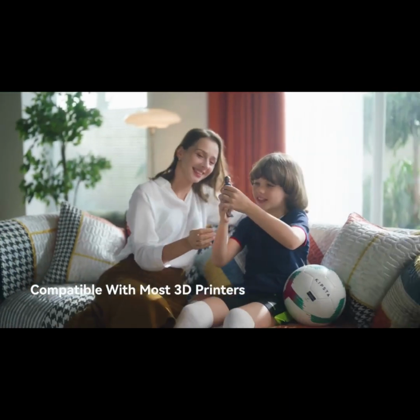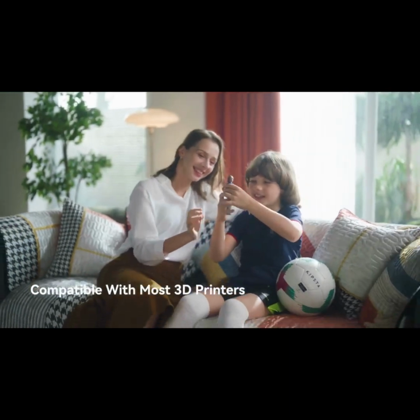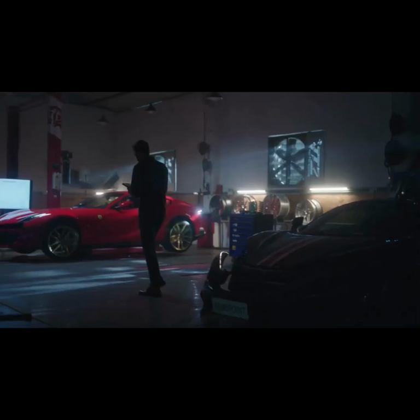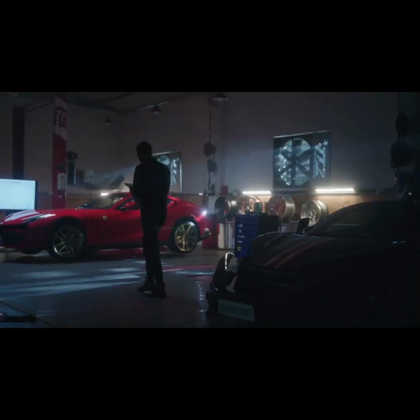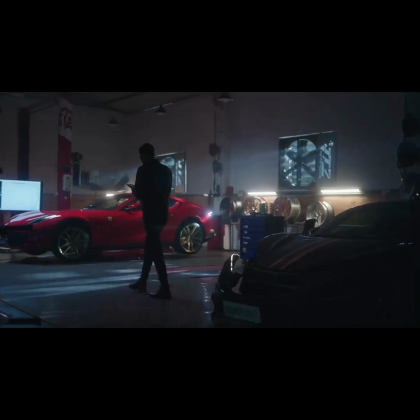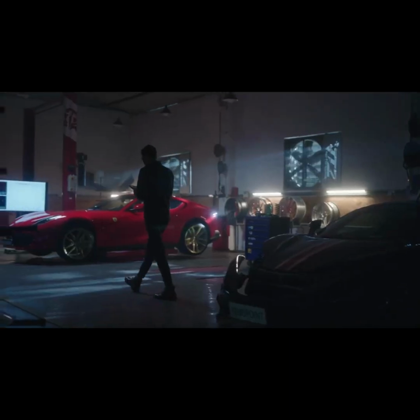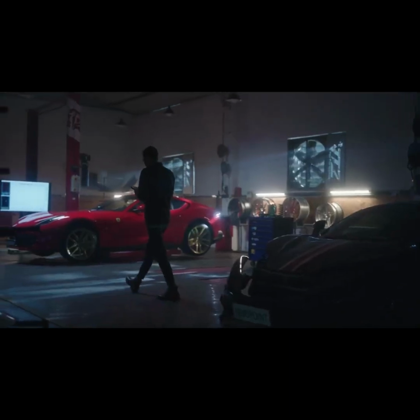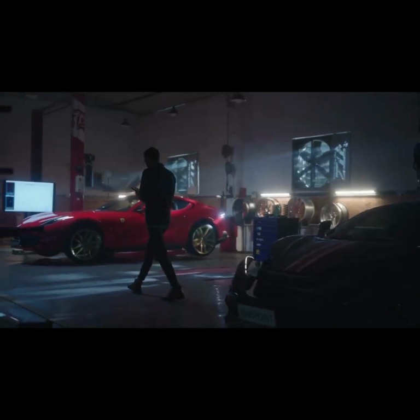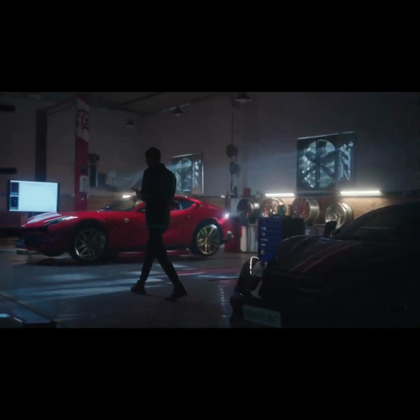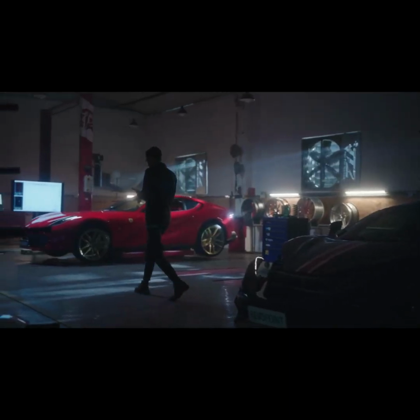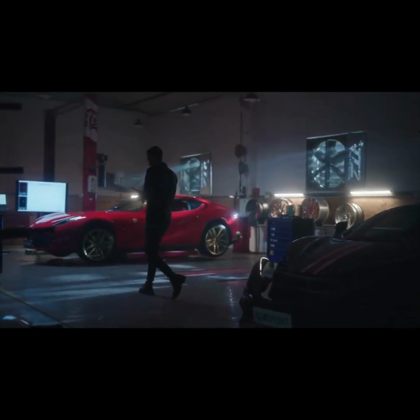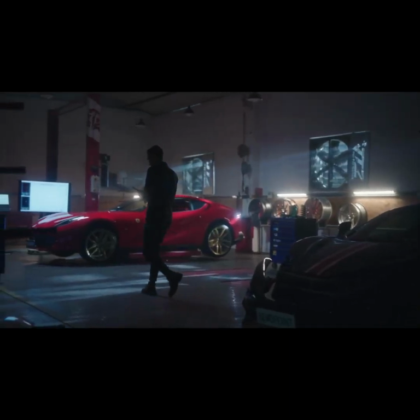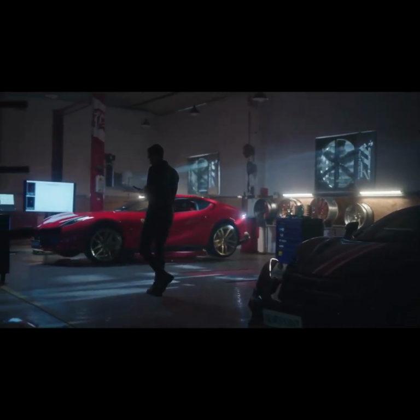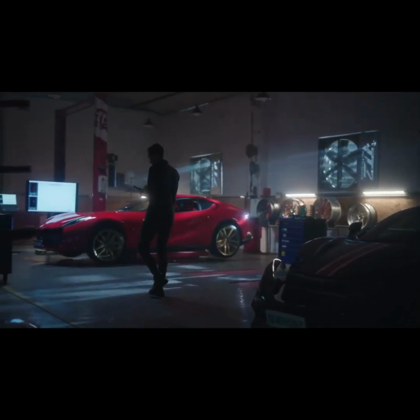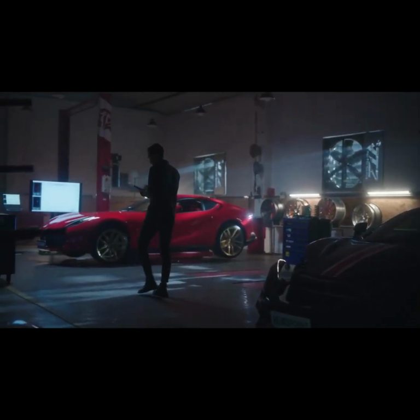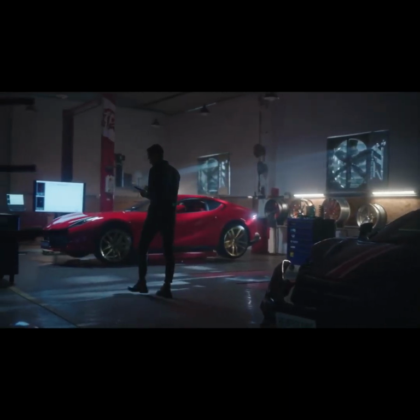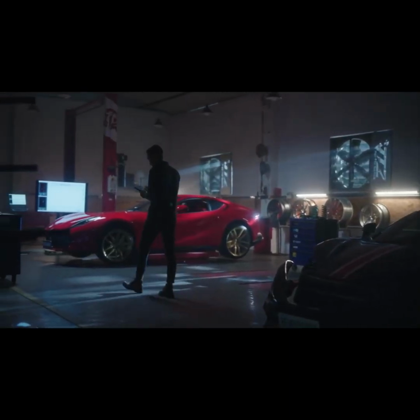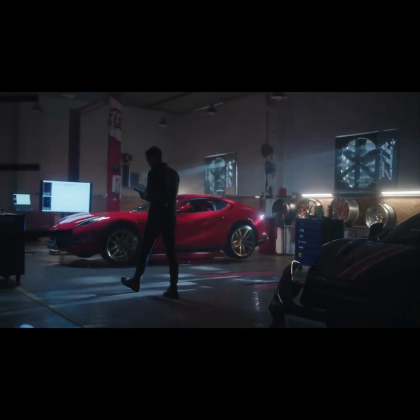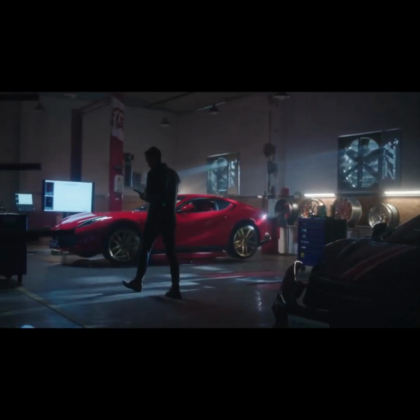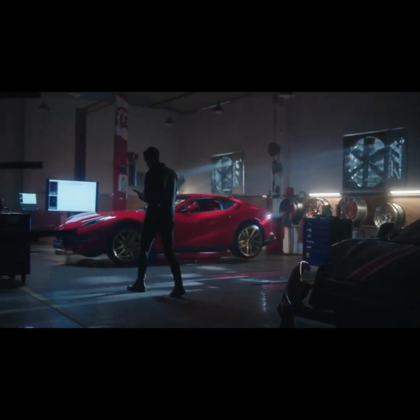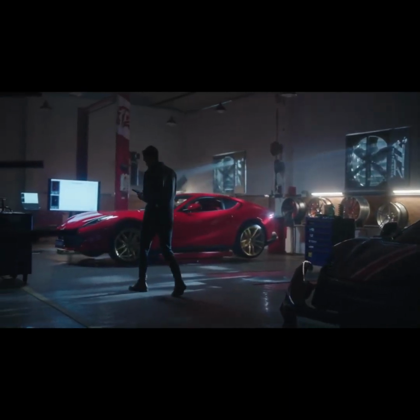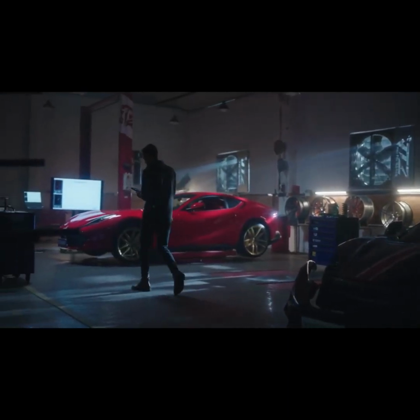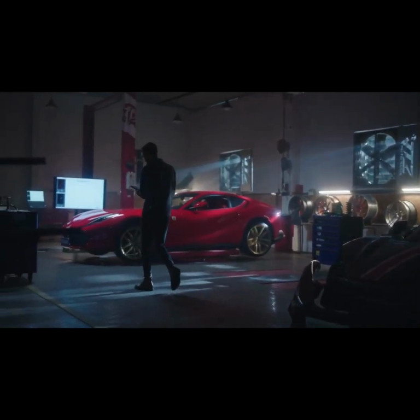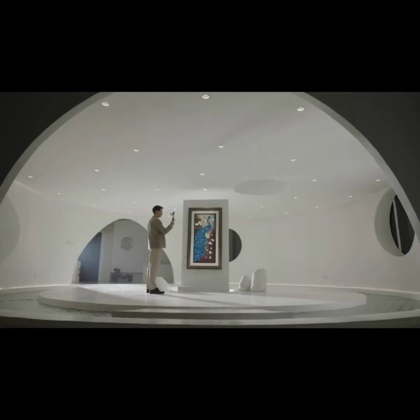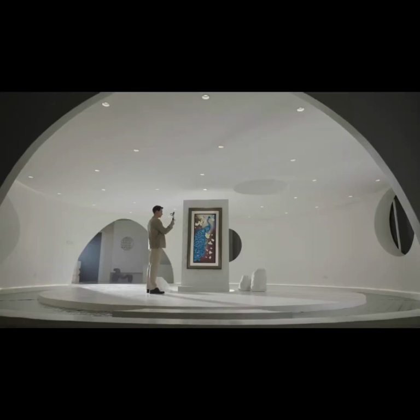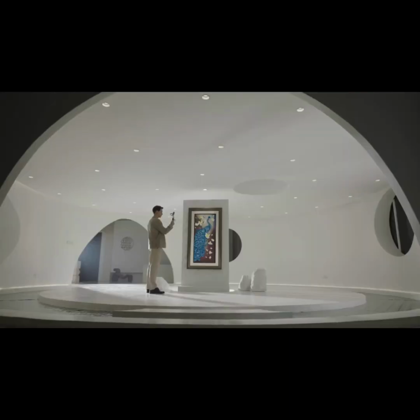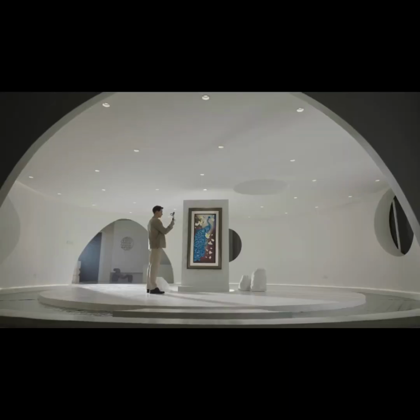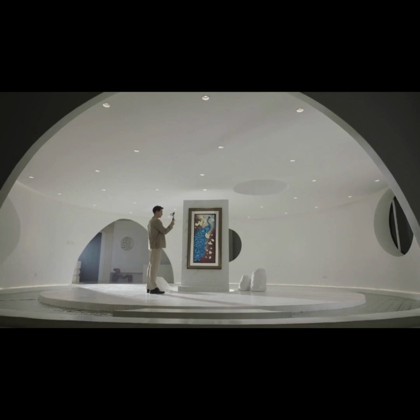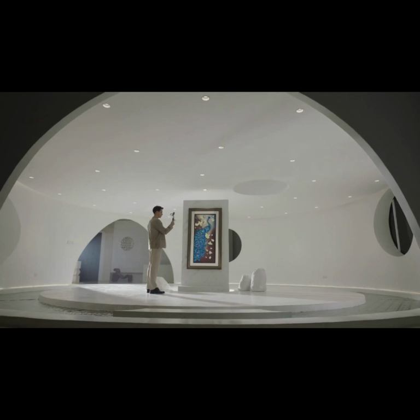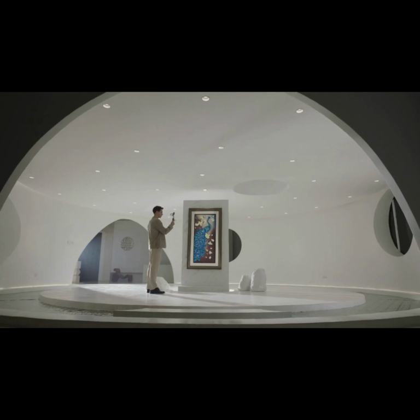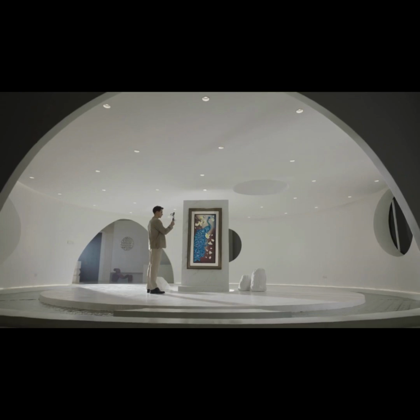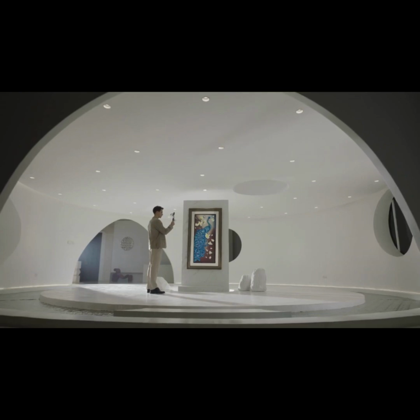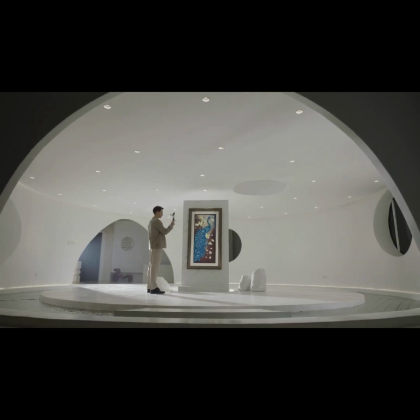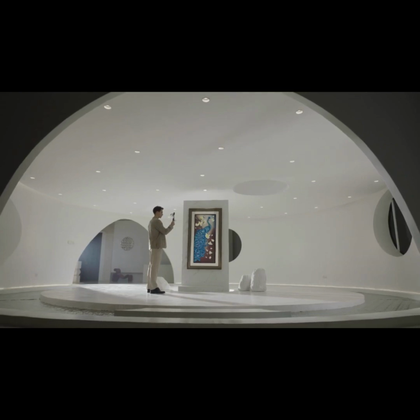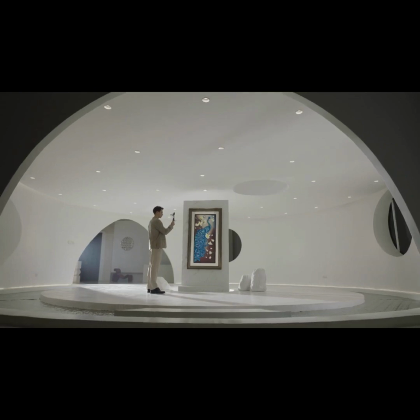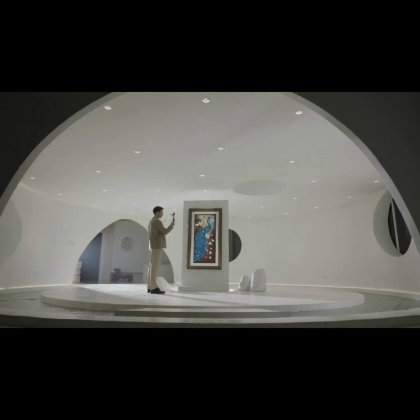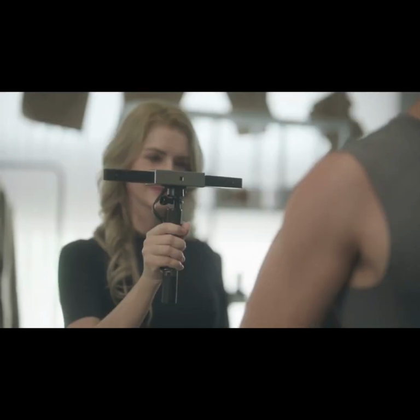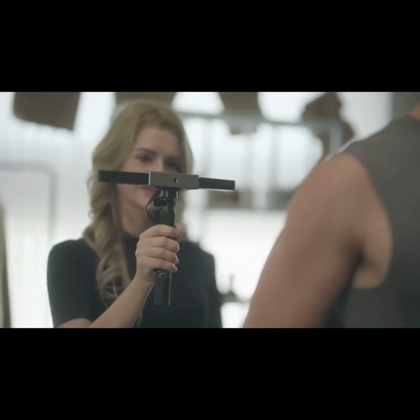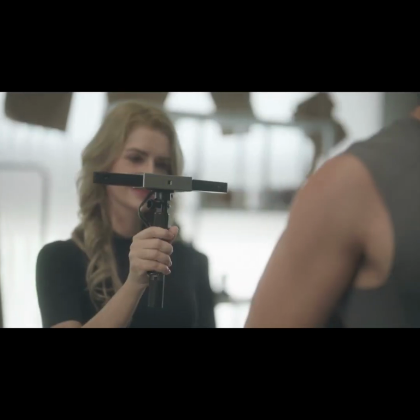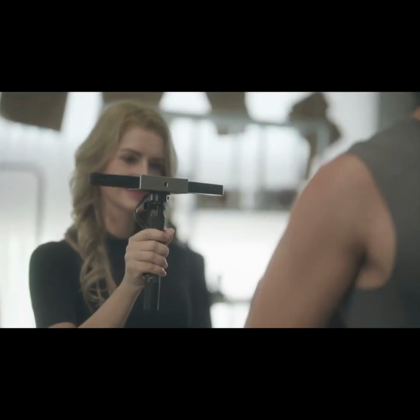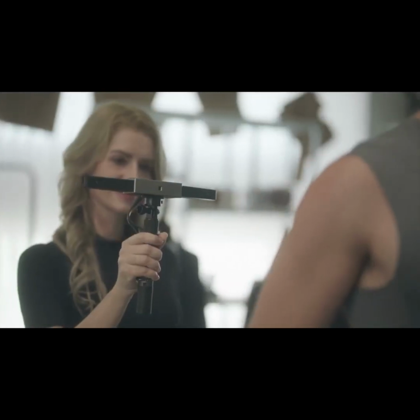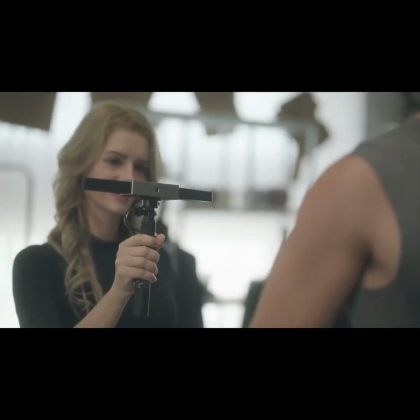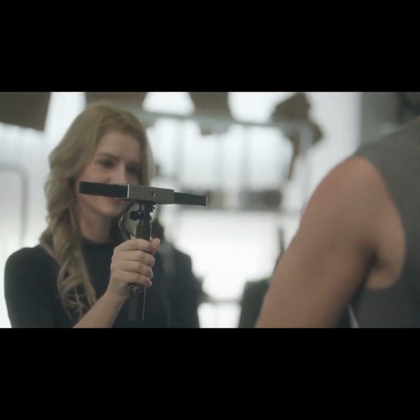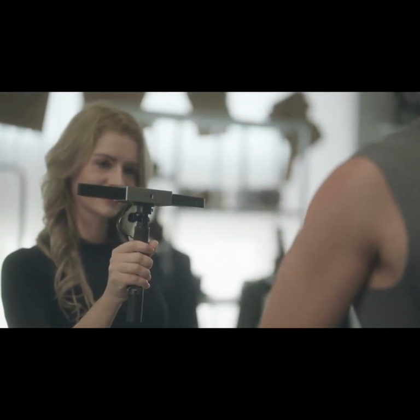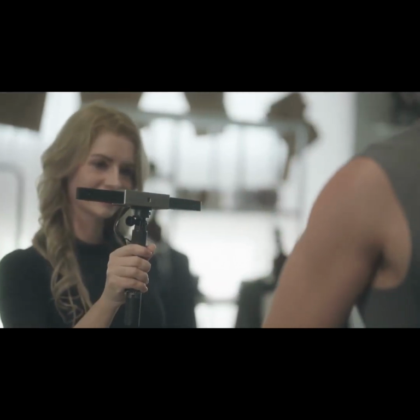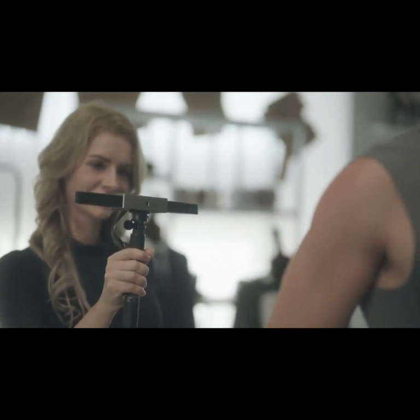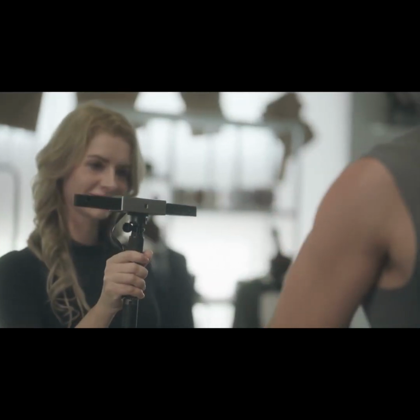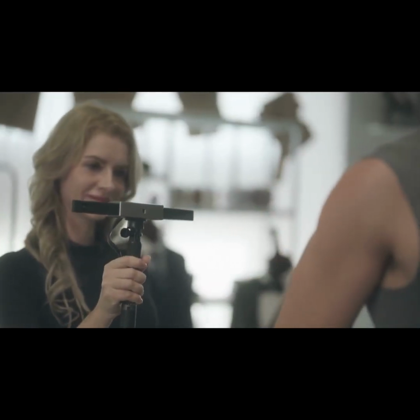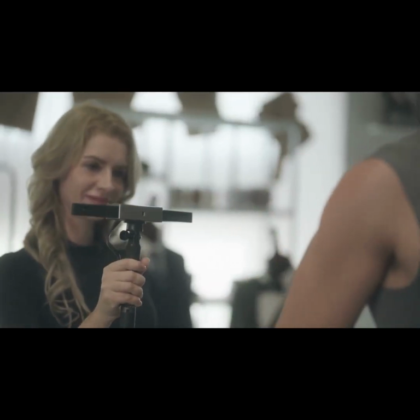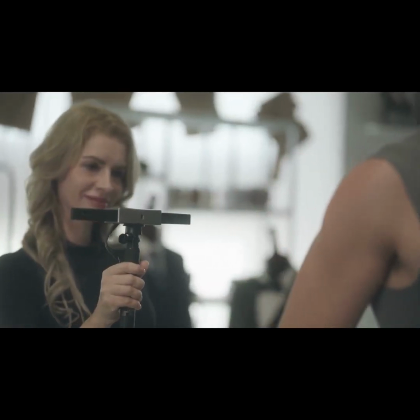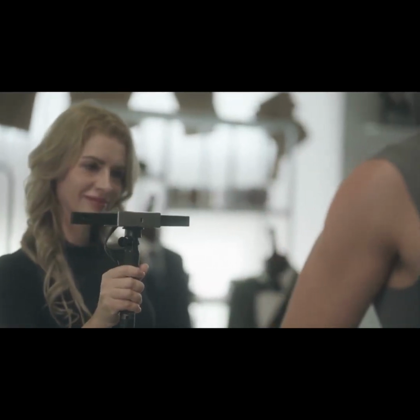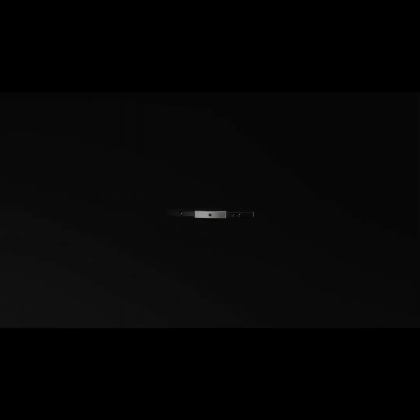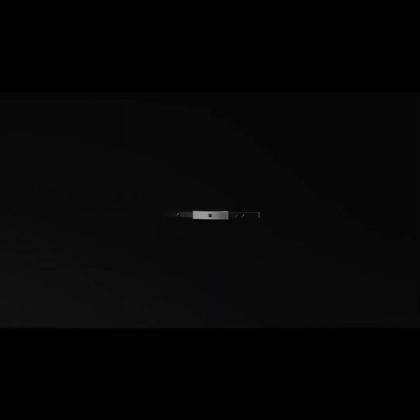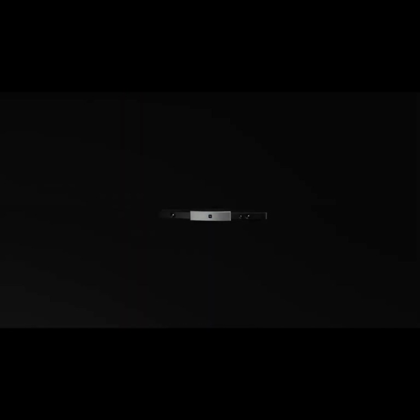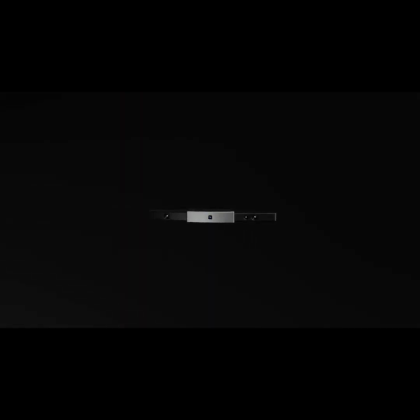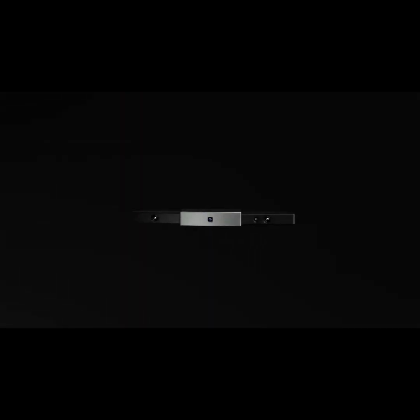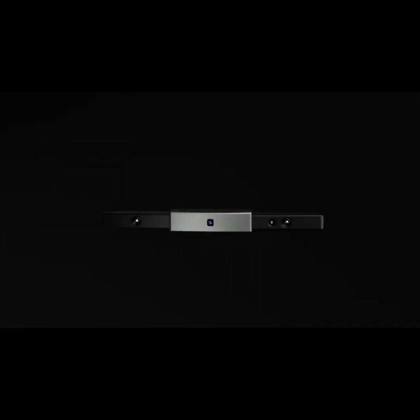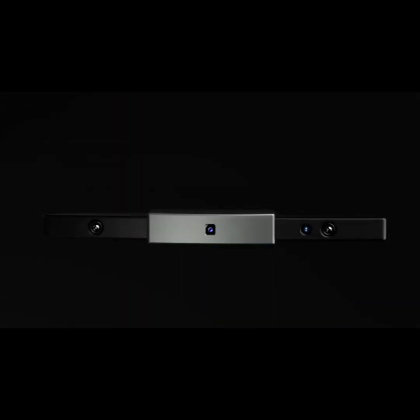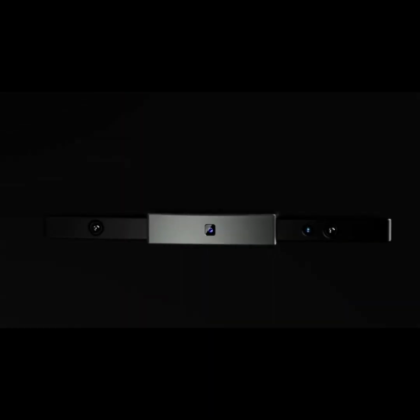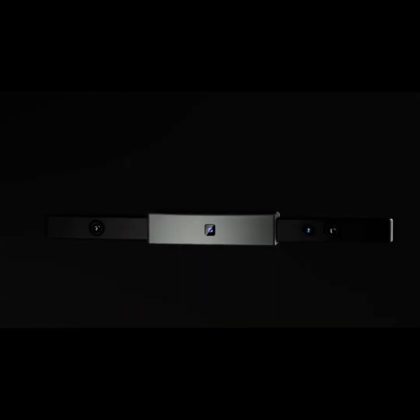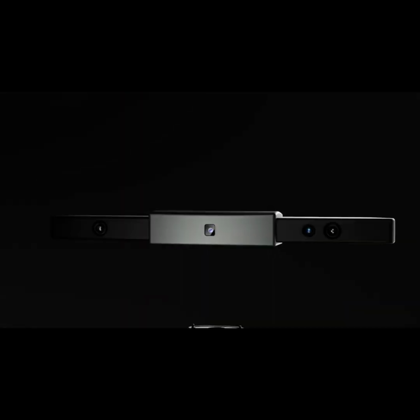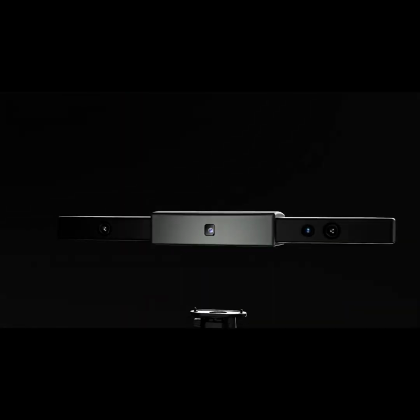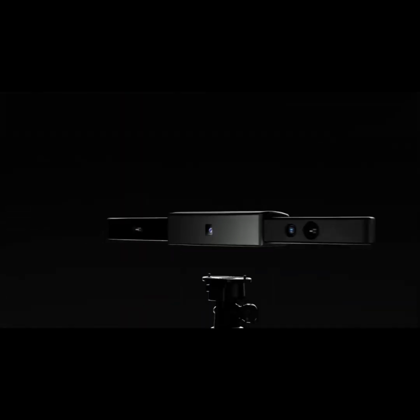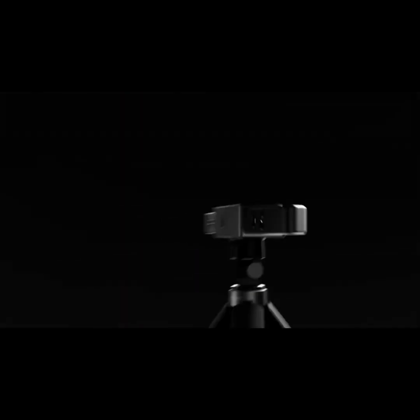Get yours today and join the 3D scanning revolution sweeping the world. Revopoint Range.